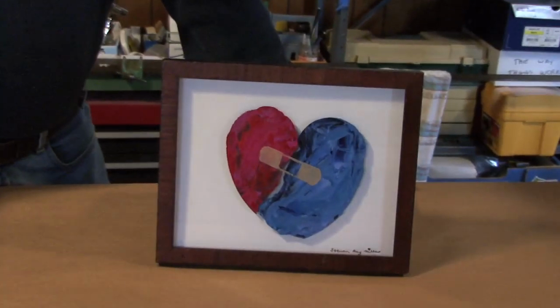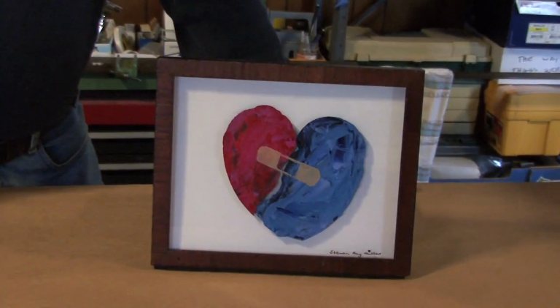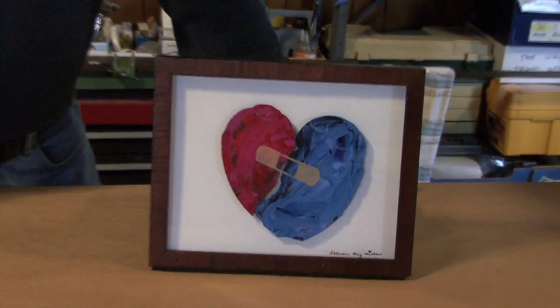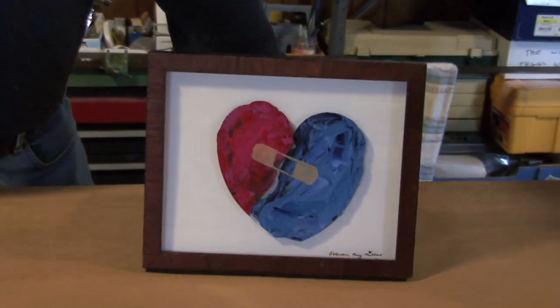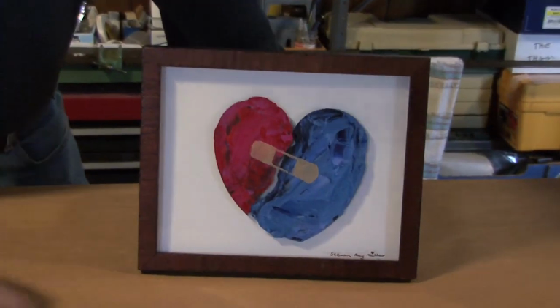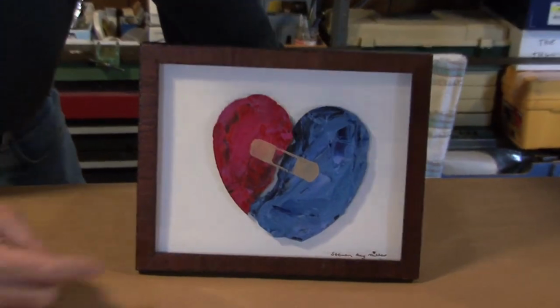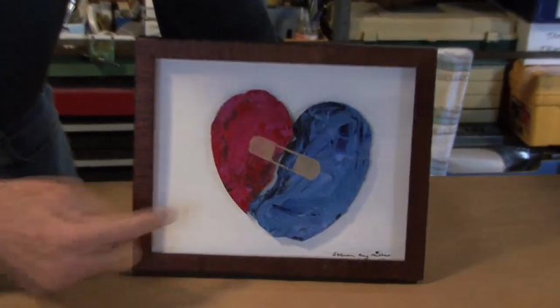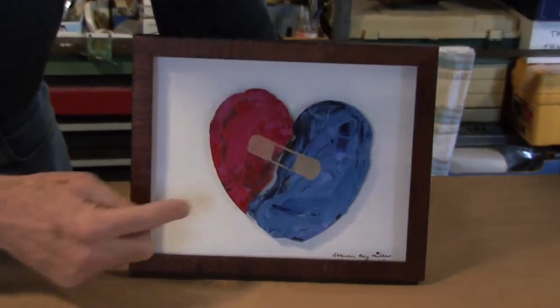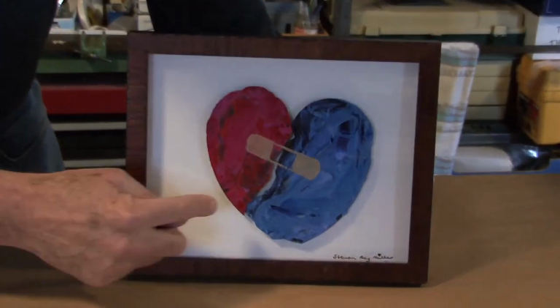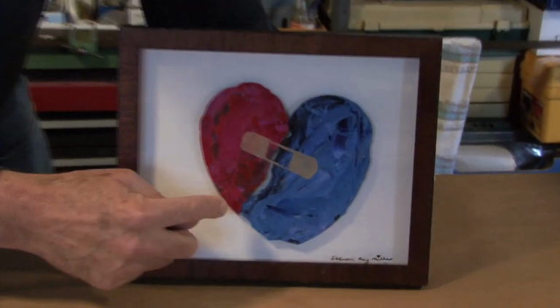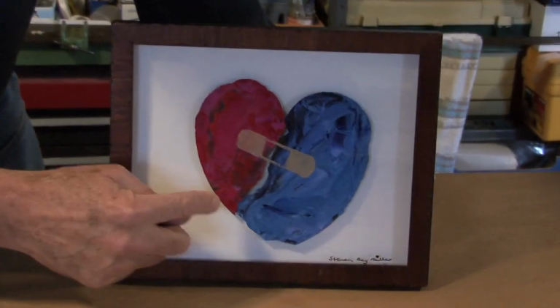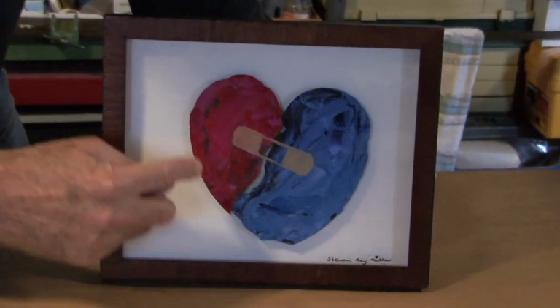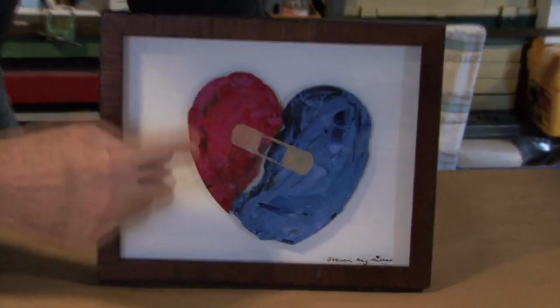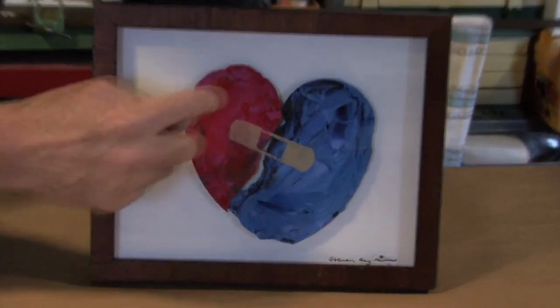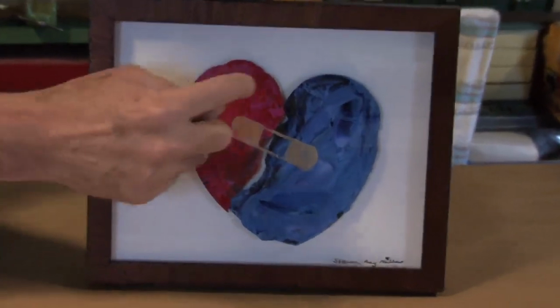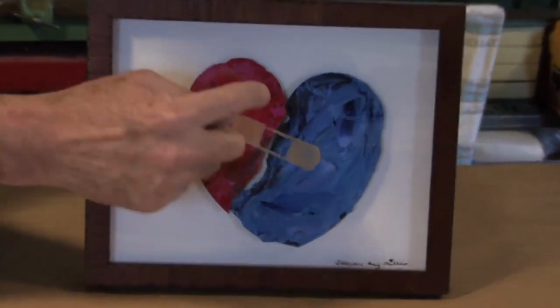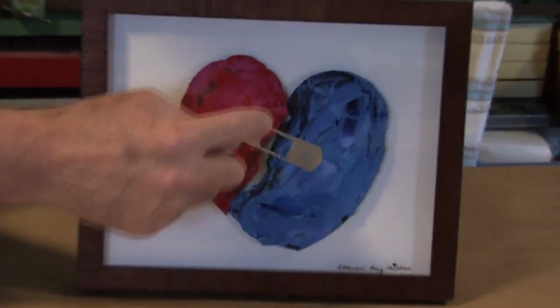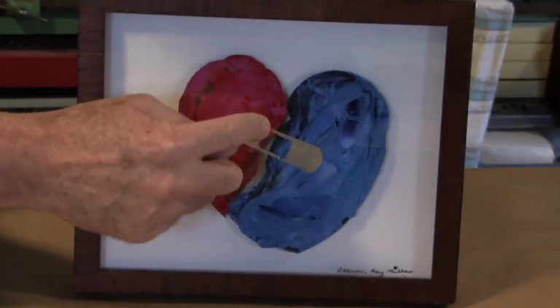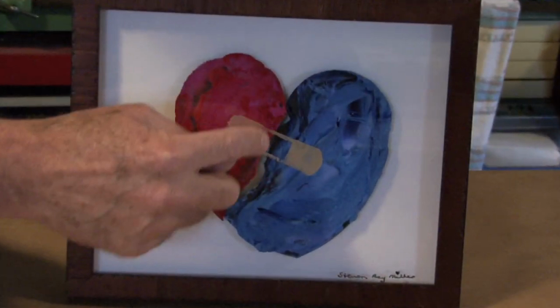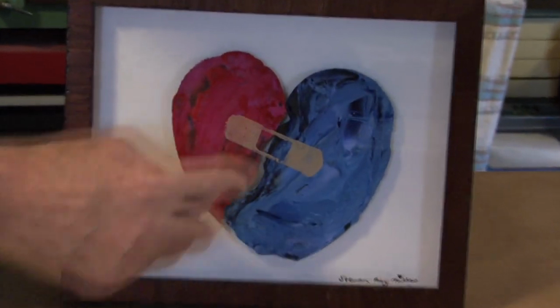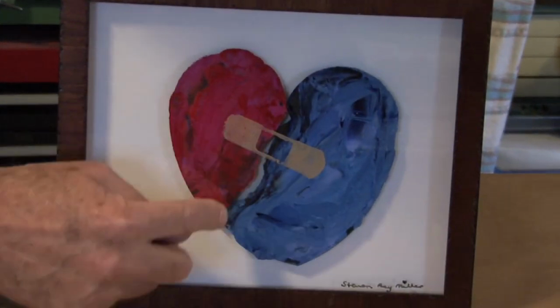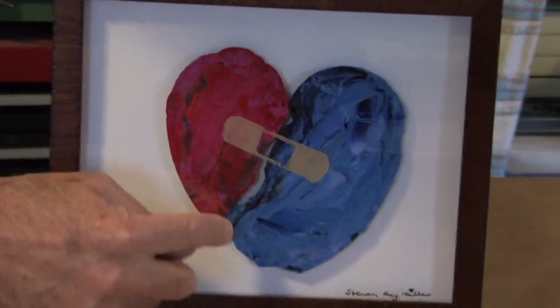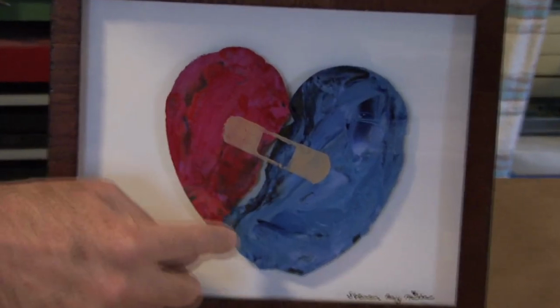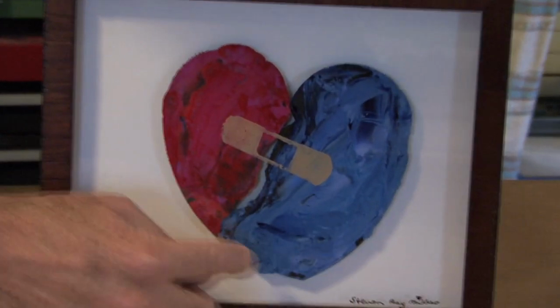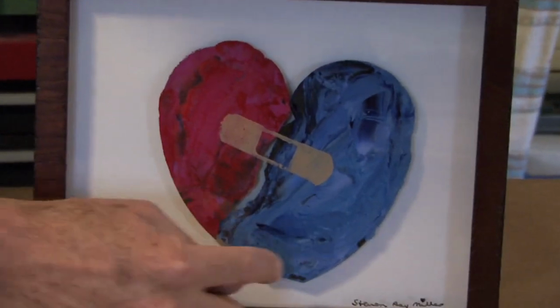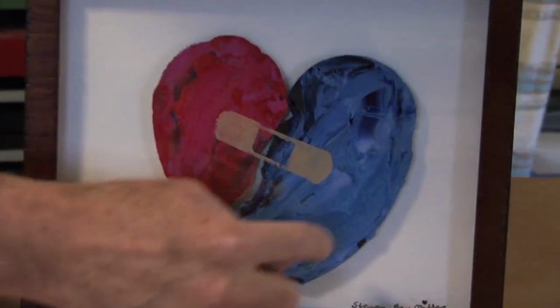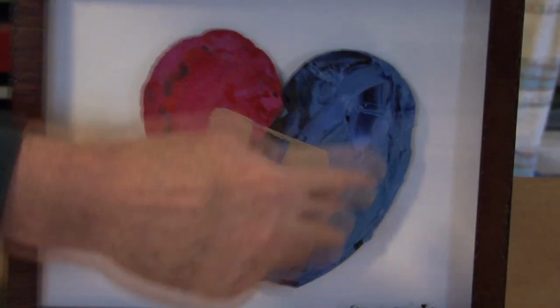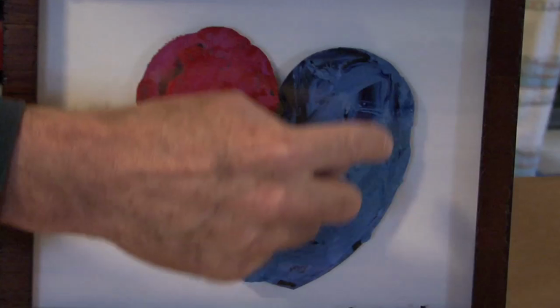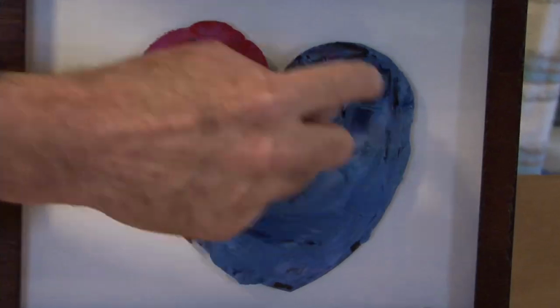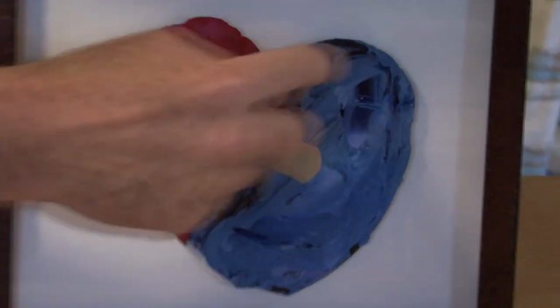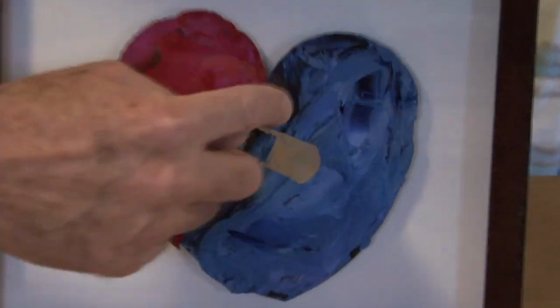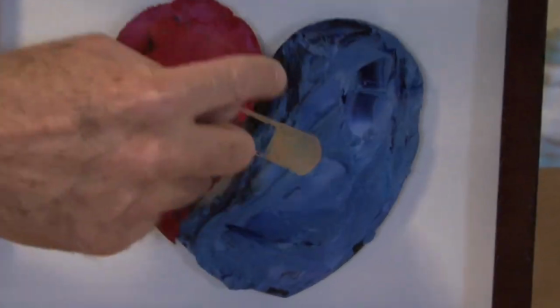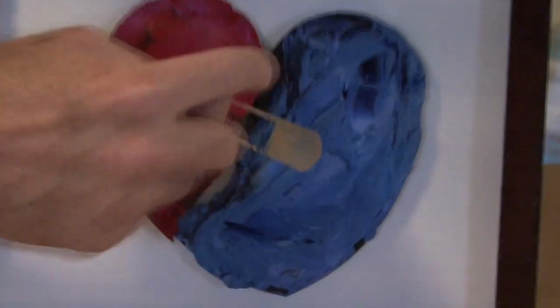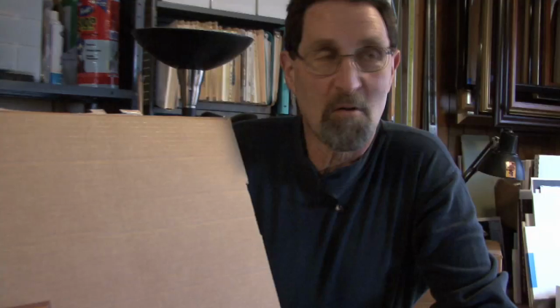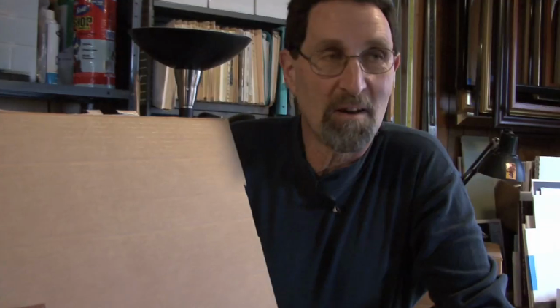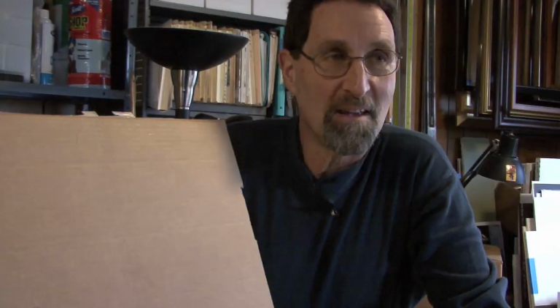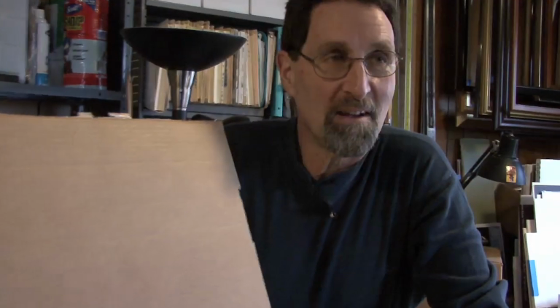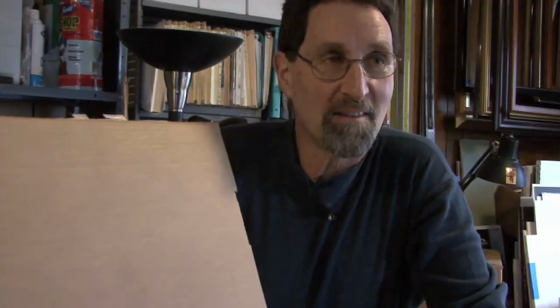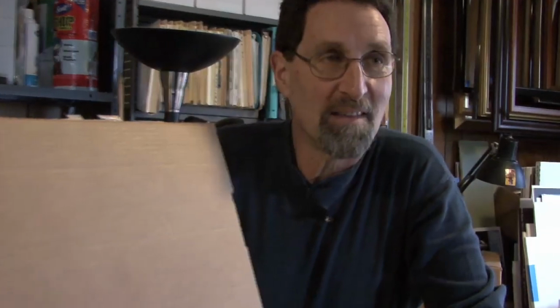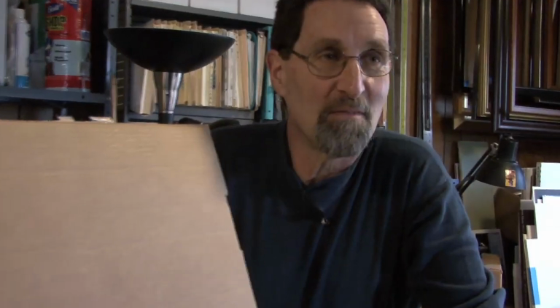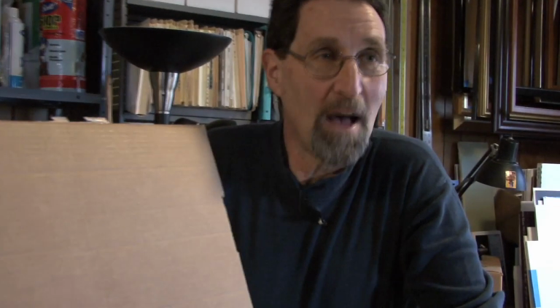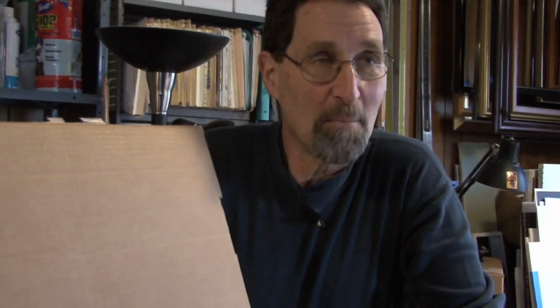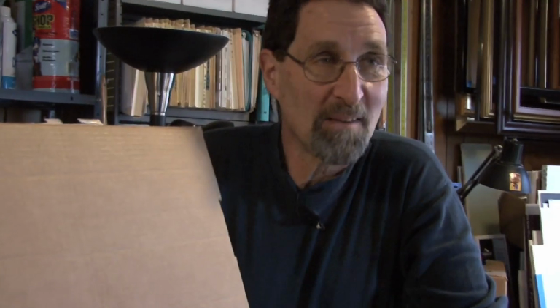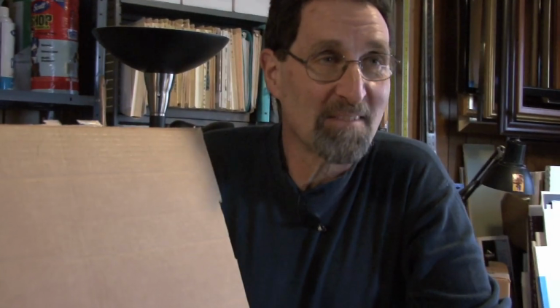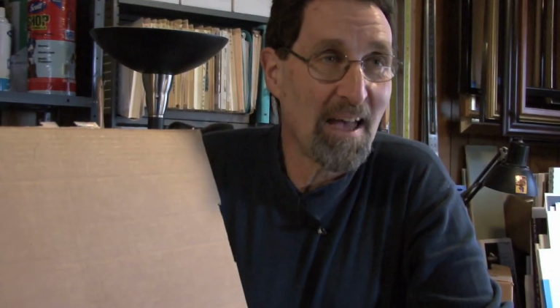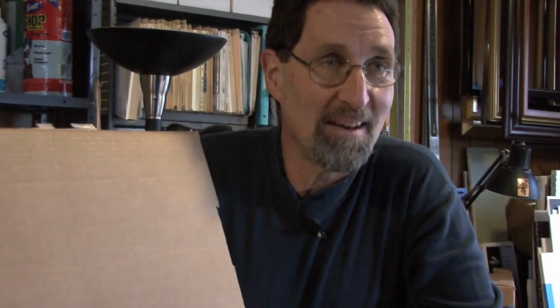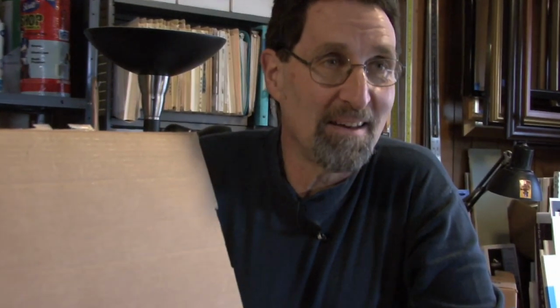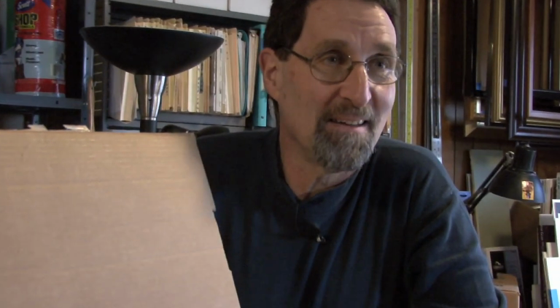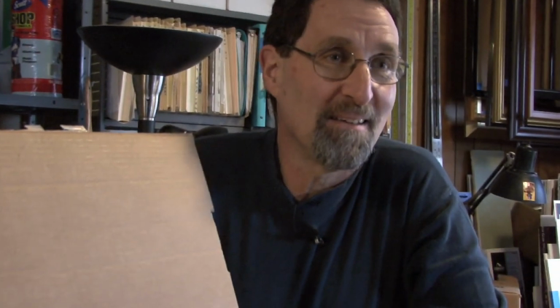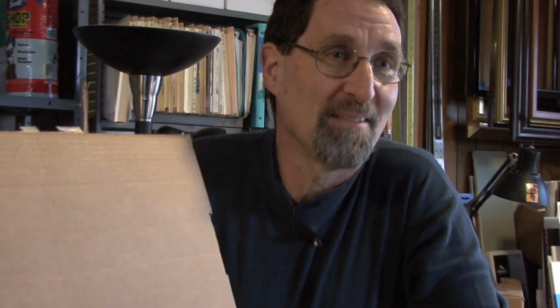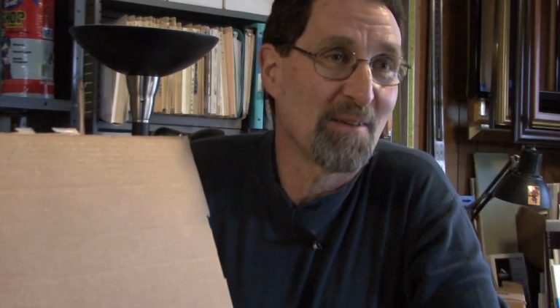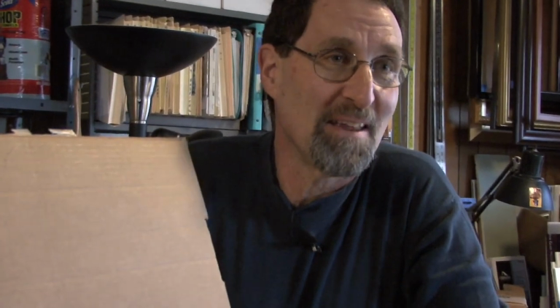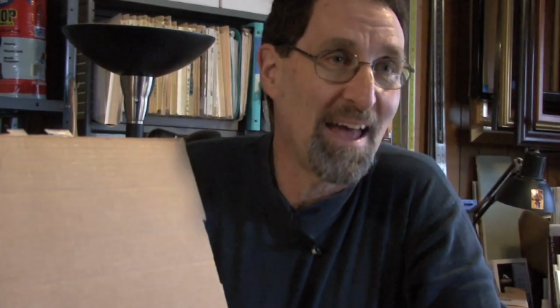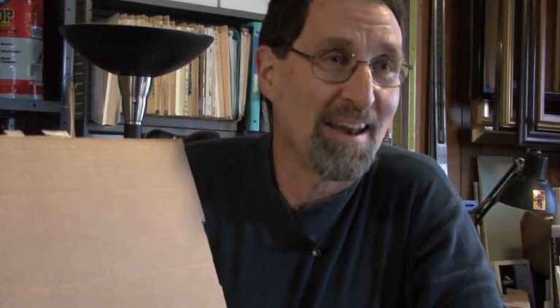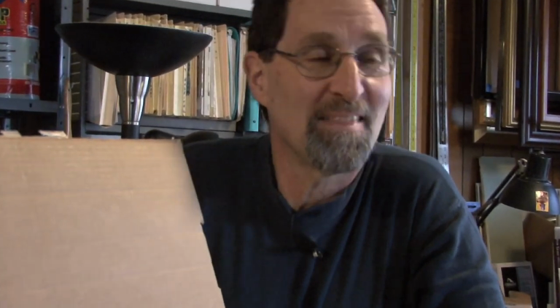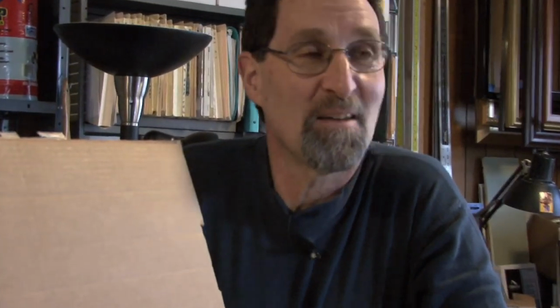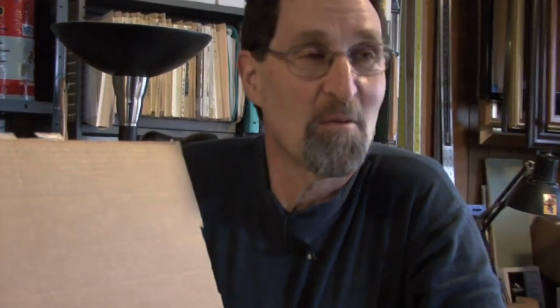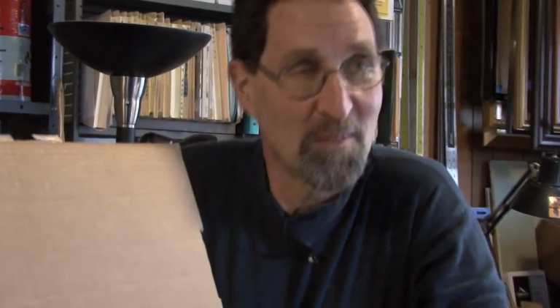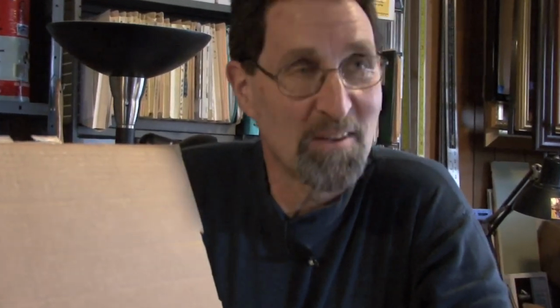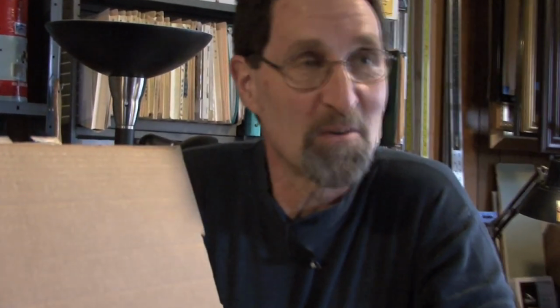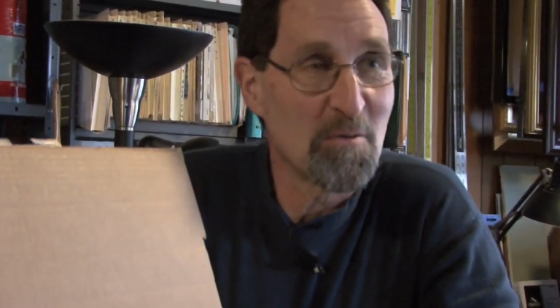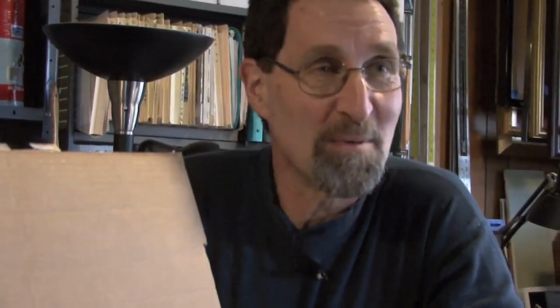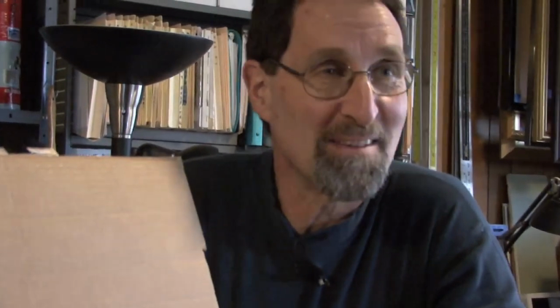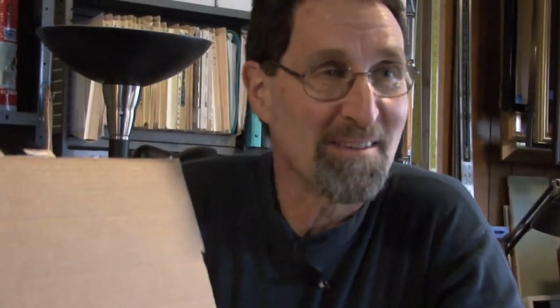My theory is that I've been painting for almost 40 years, and if I'm excited looking at it, then hopefully you will be too.